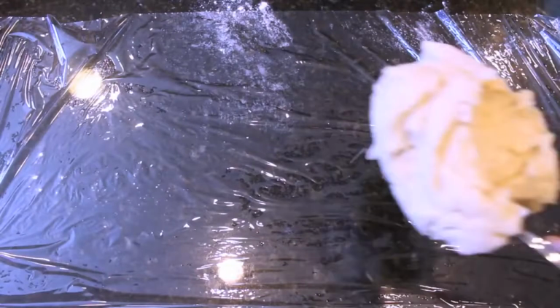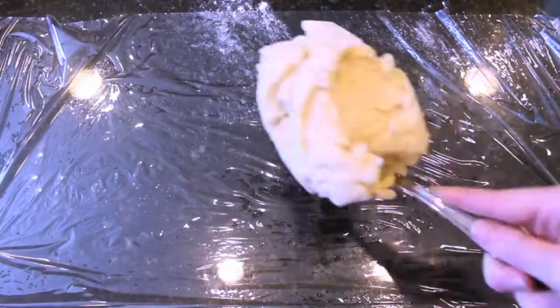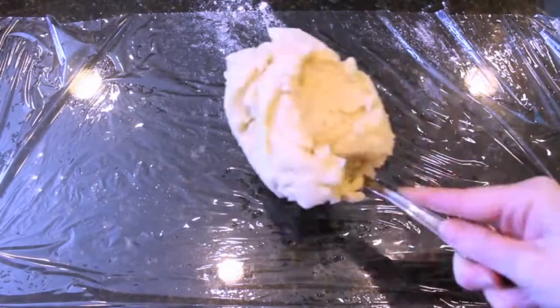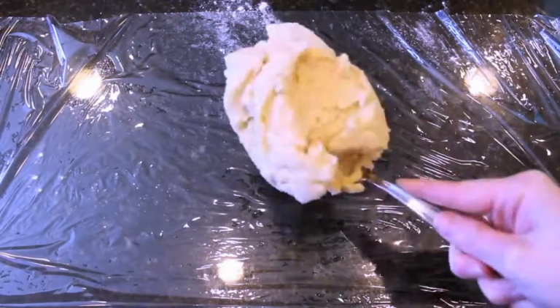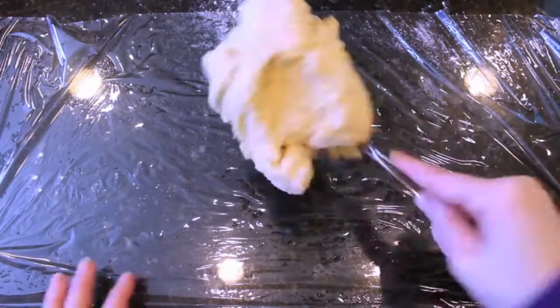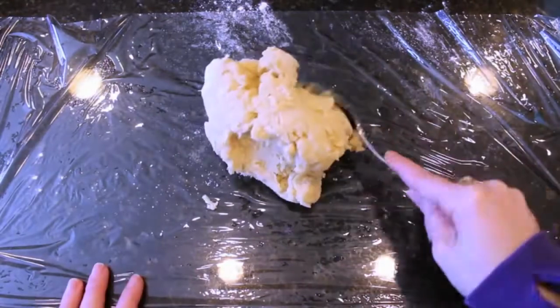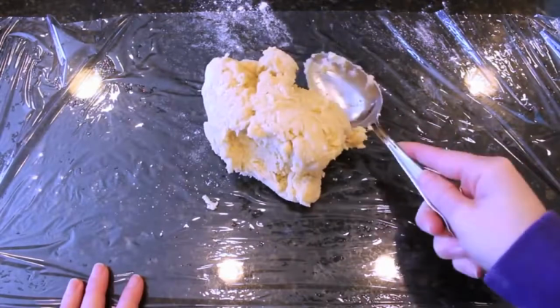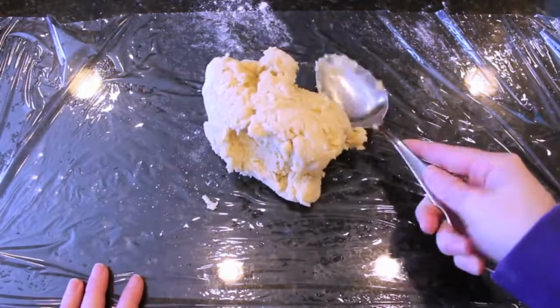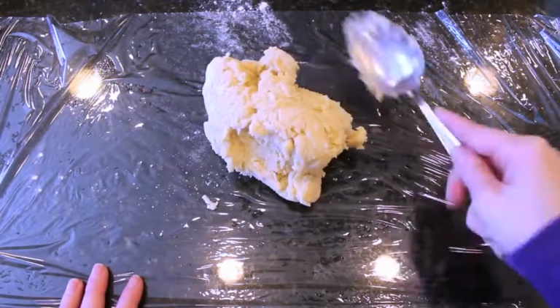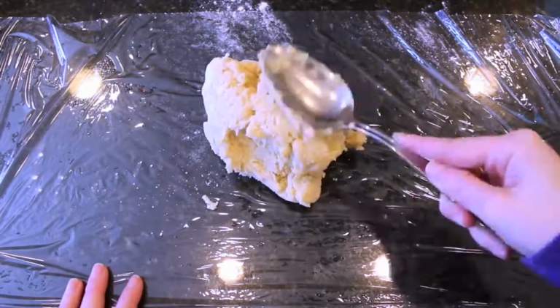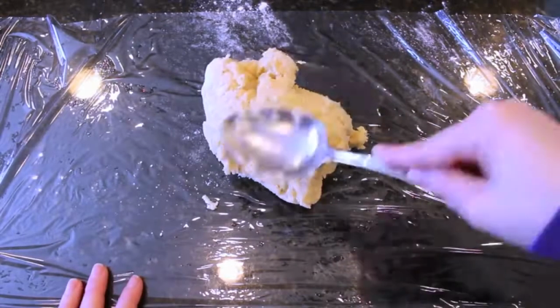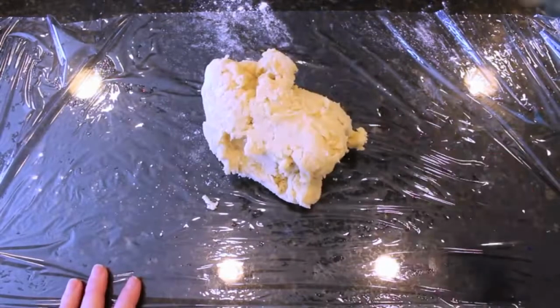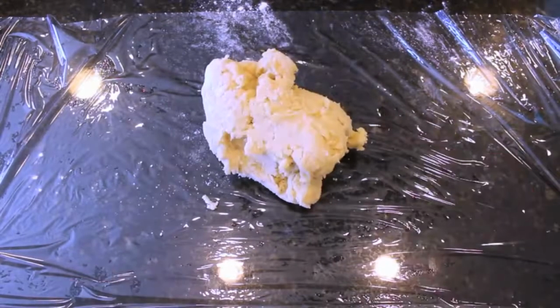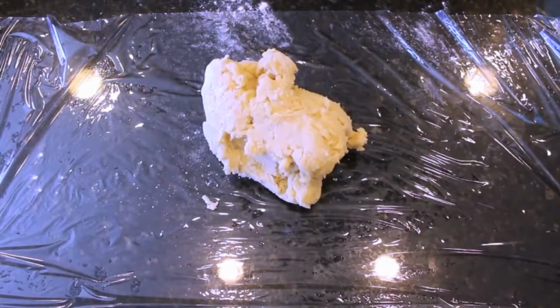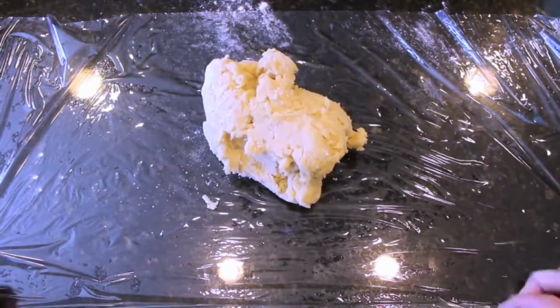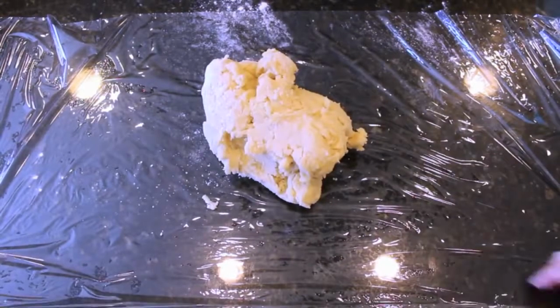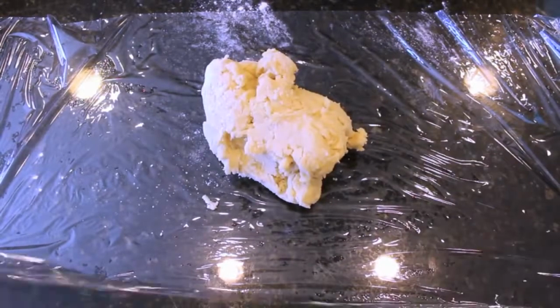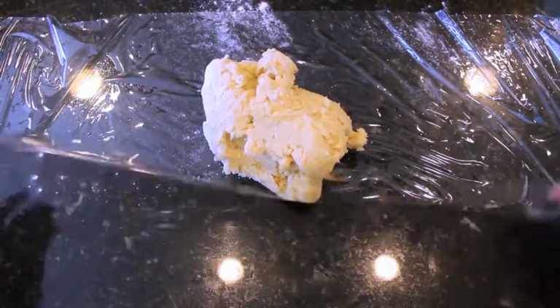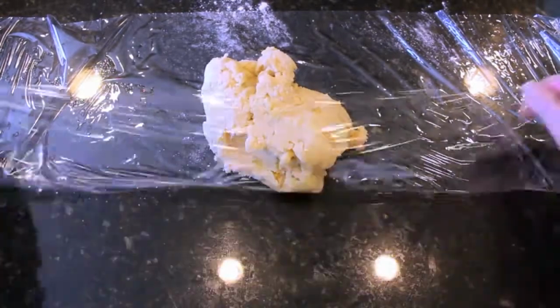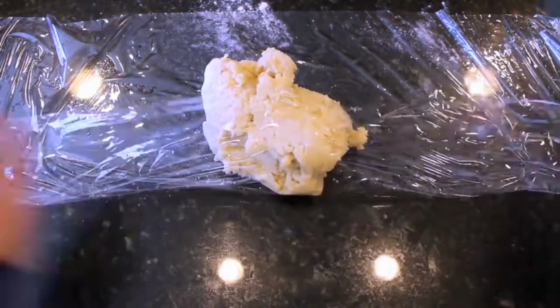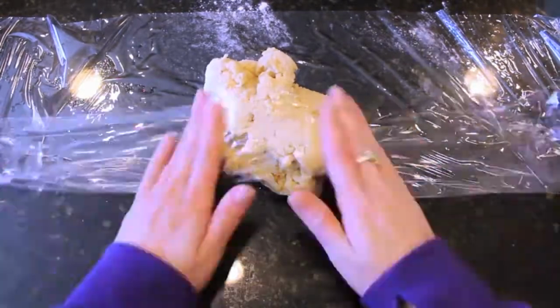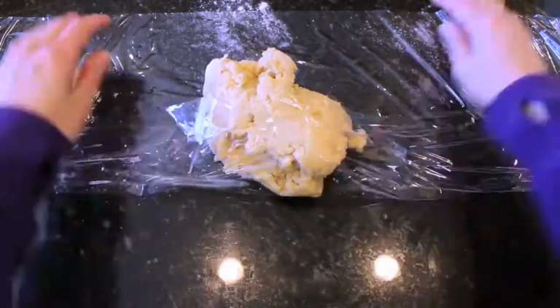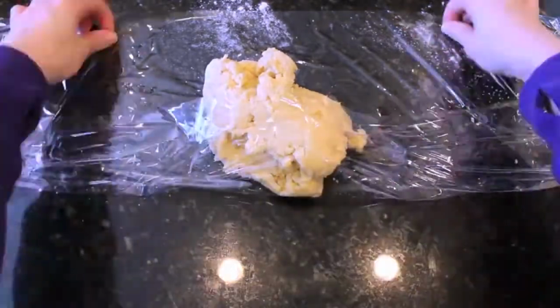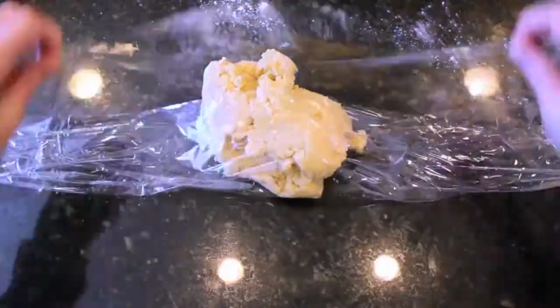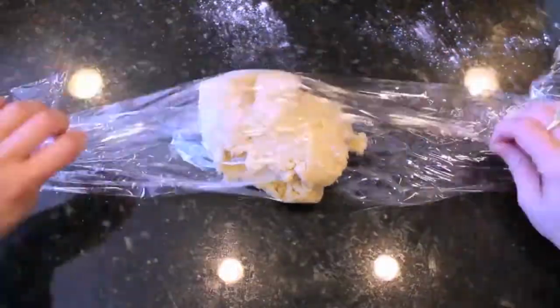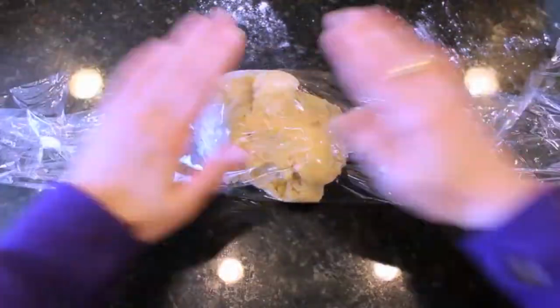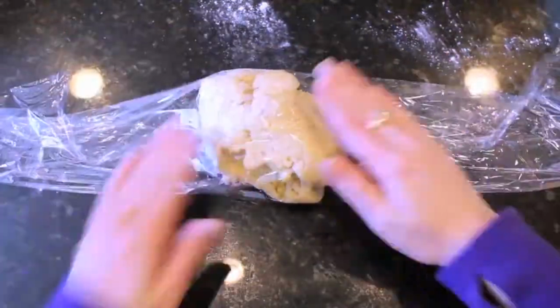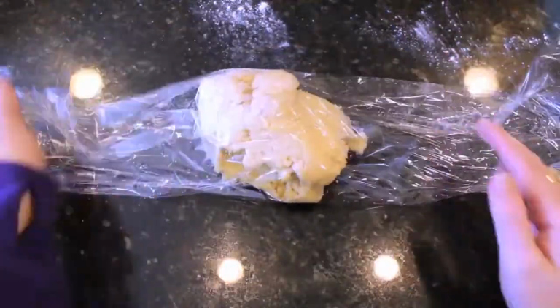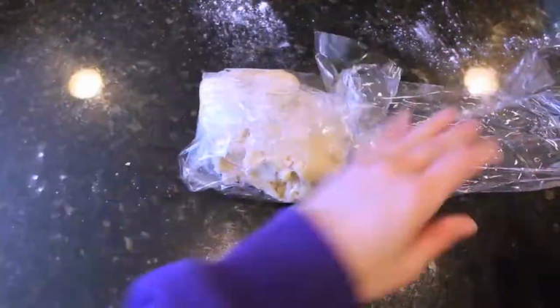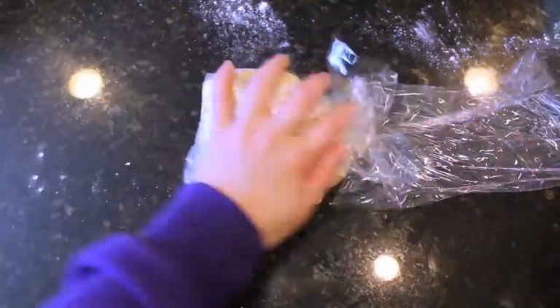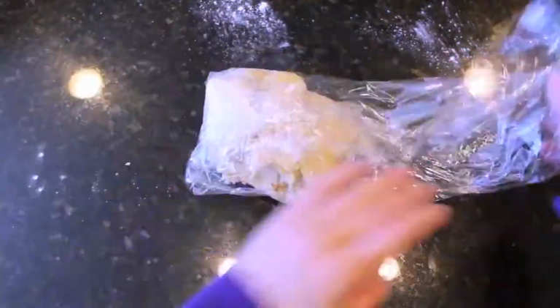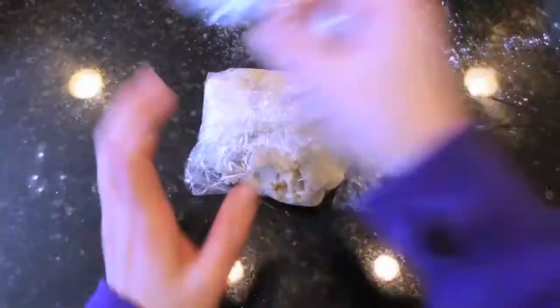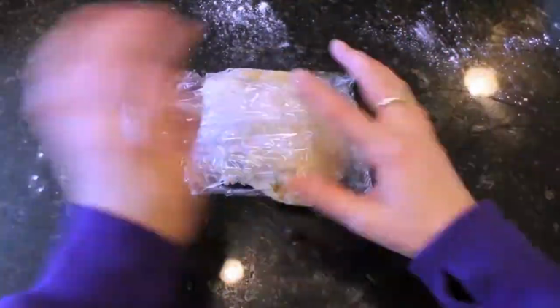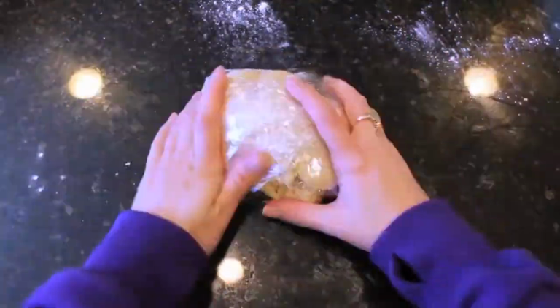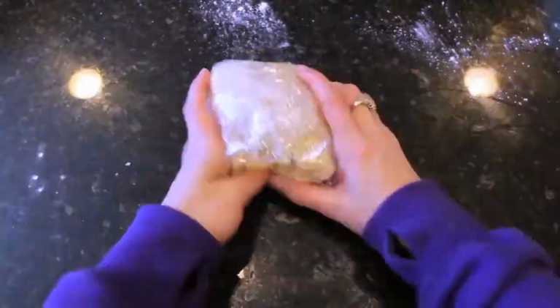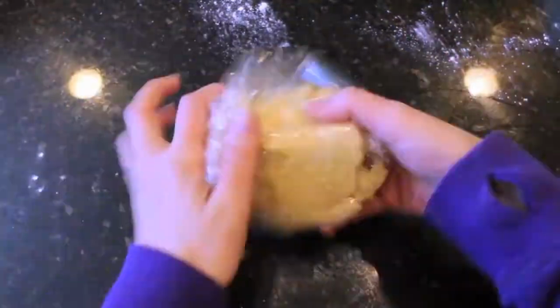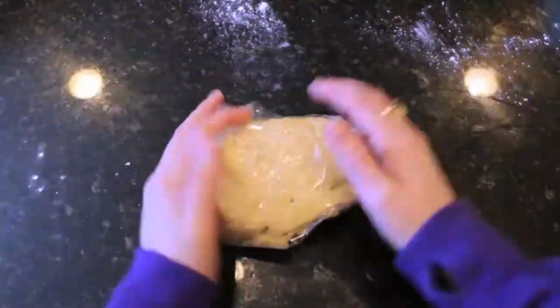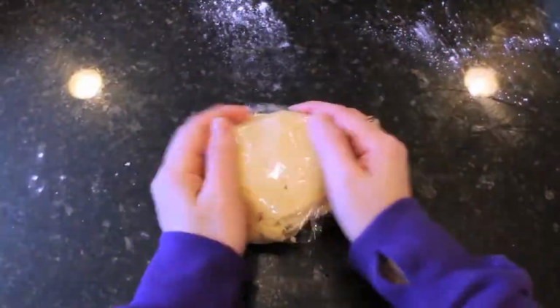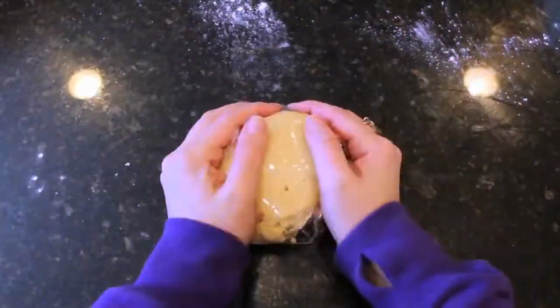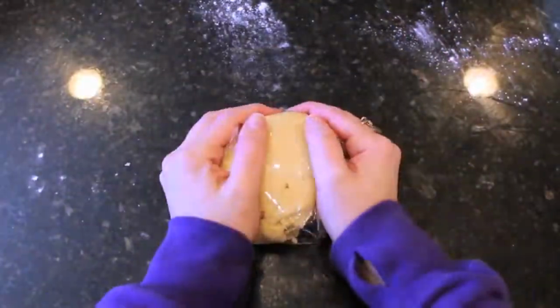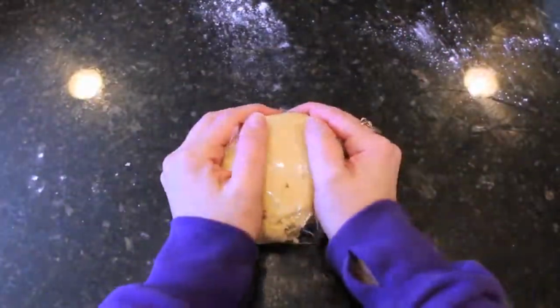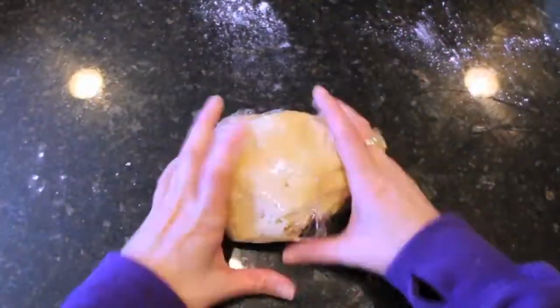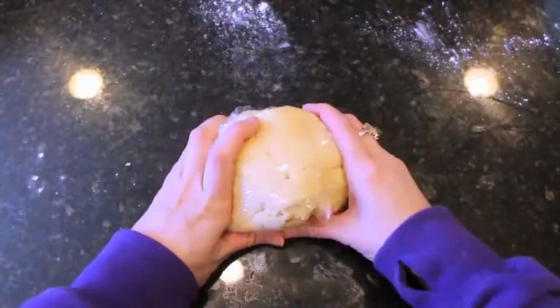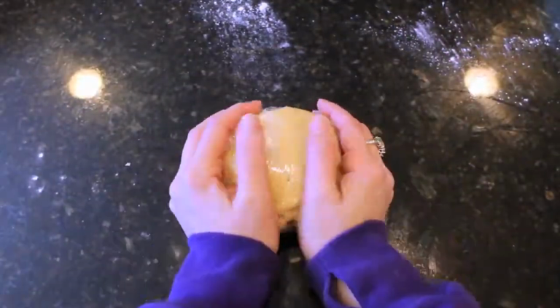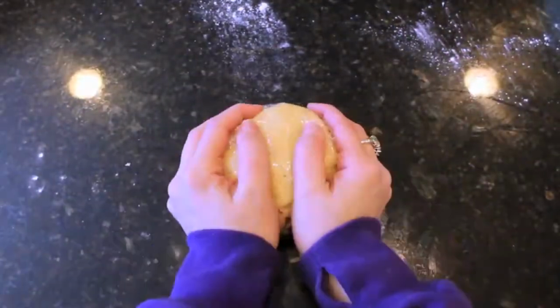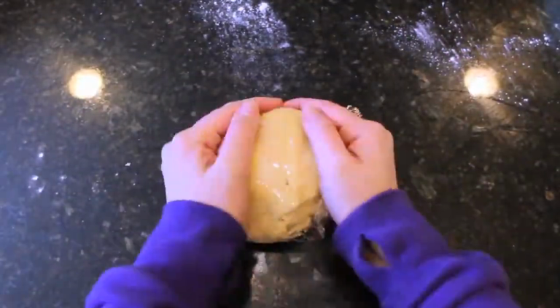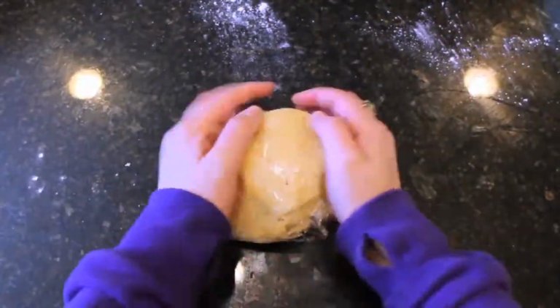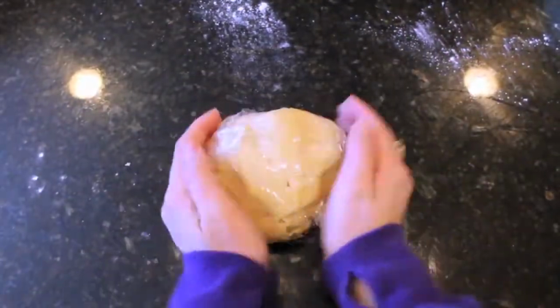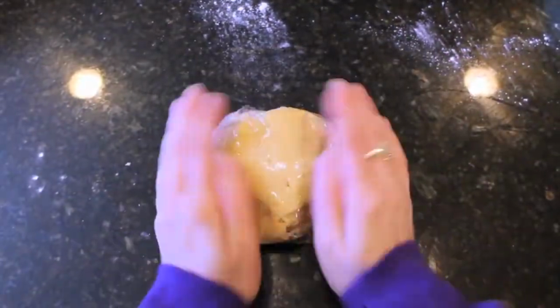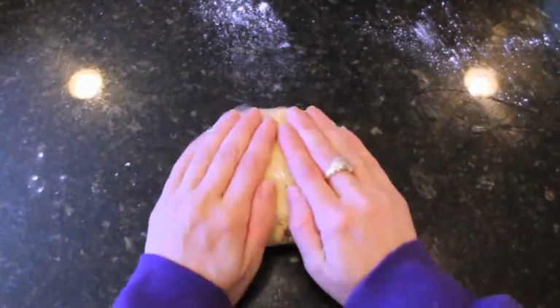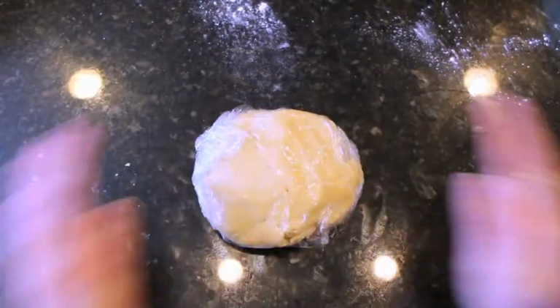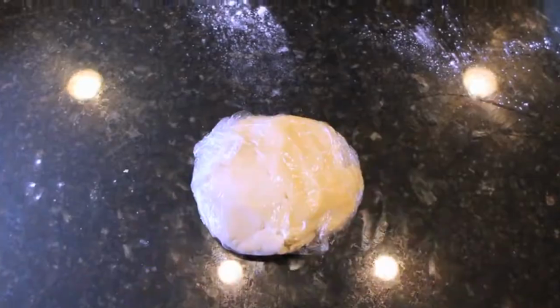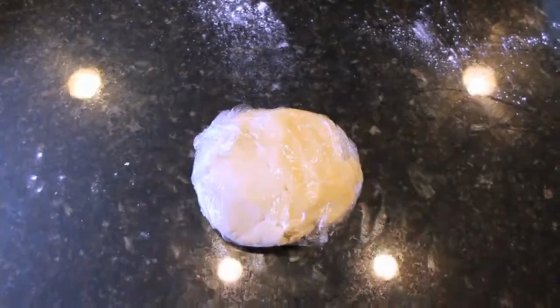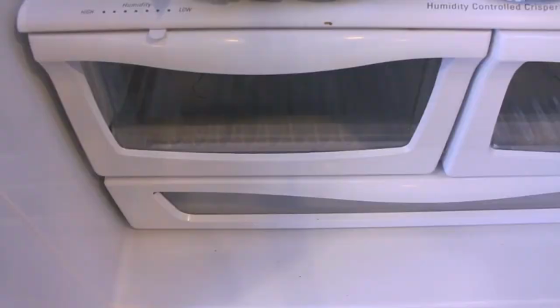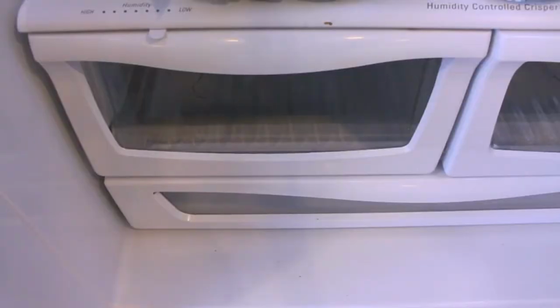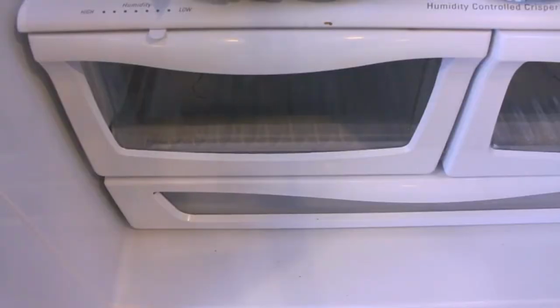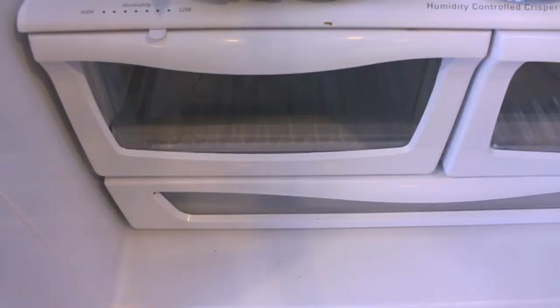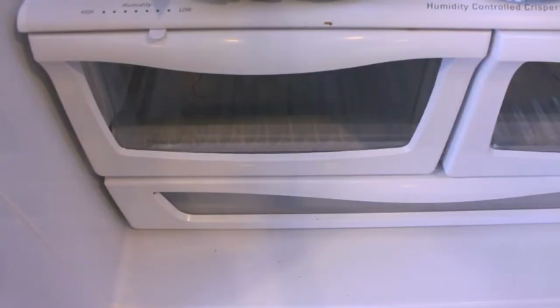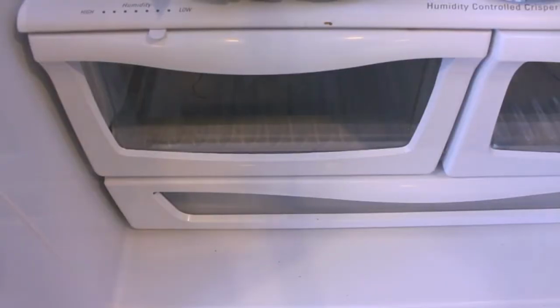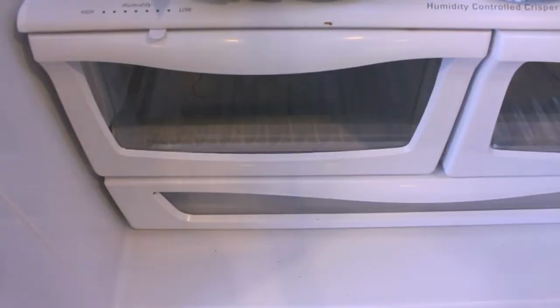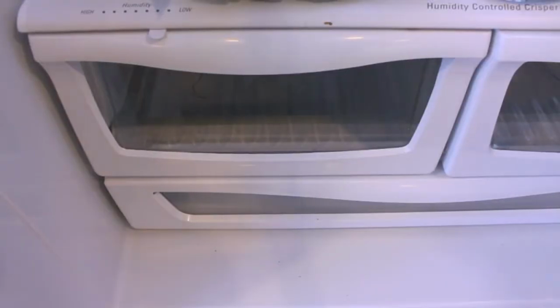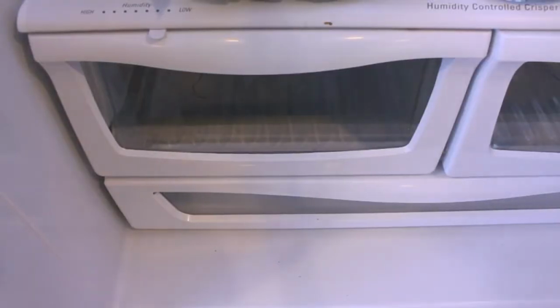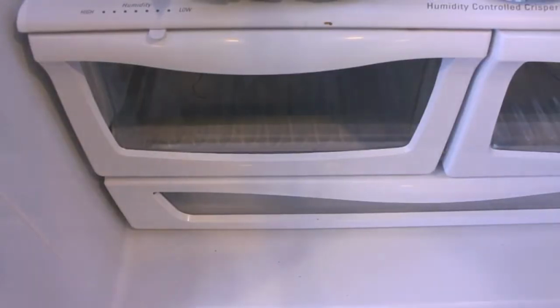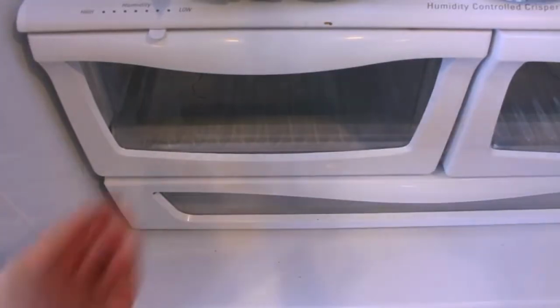Once your batter is complete, put it on some saran wrap, wrap it up, and put it into the refrigerator for about an hour.